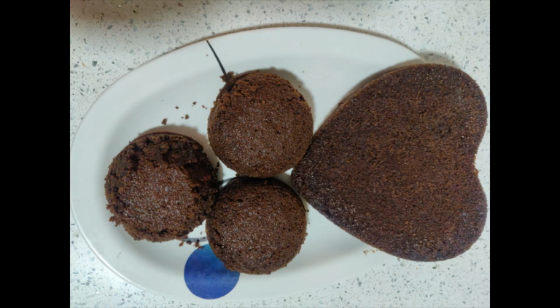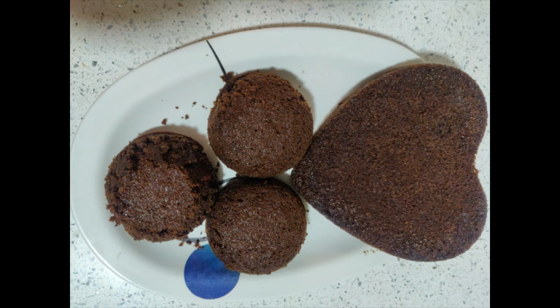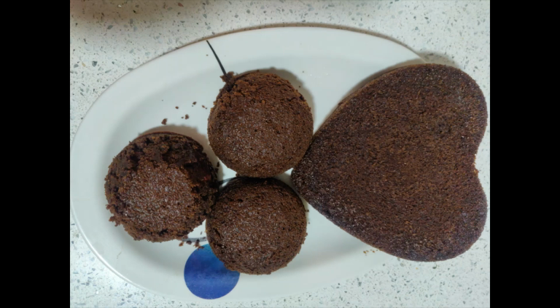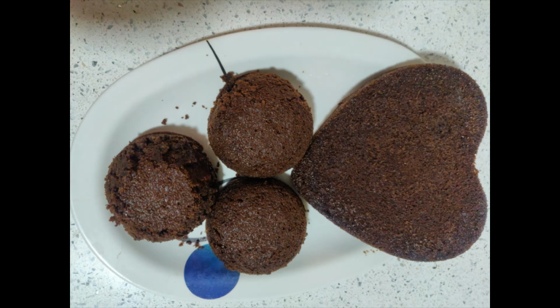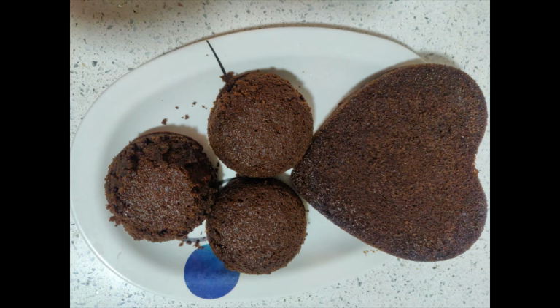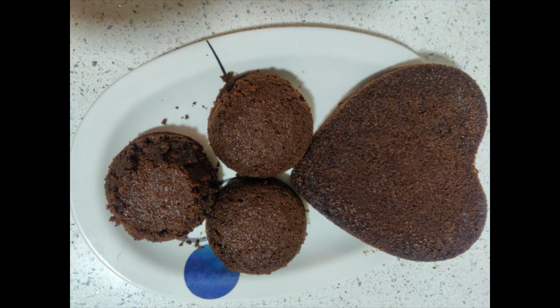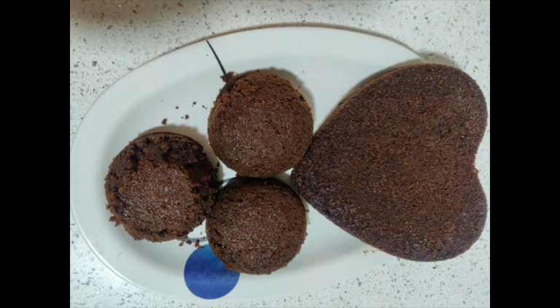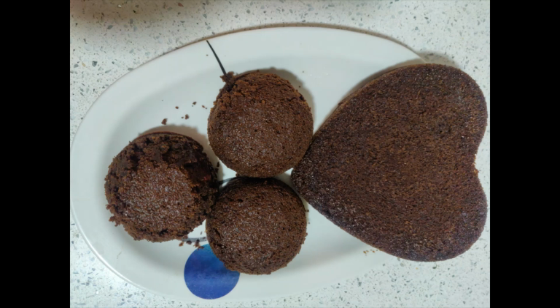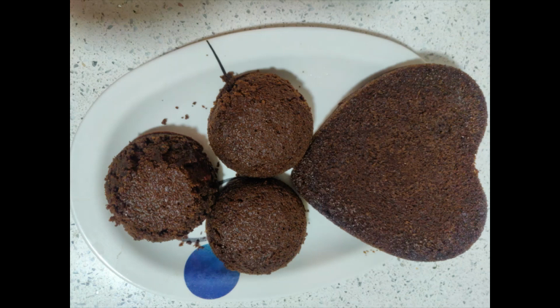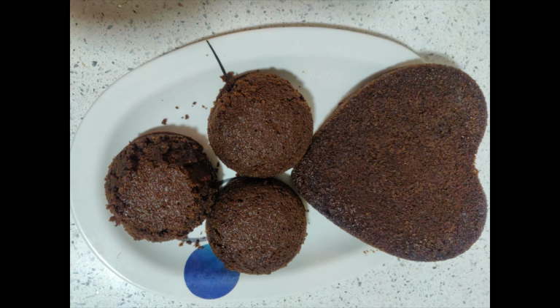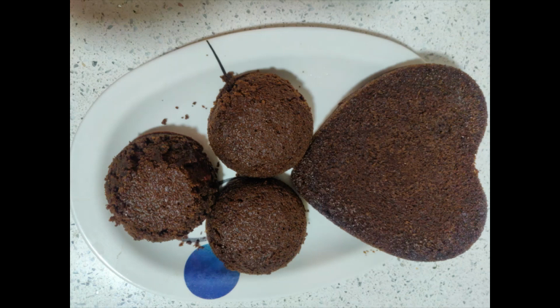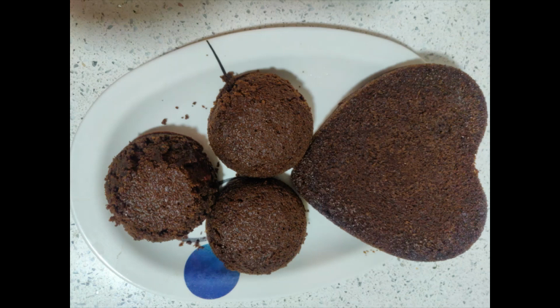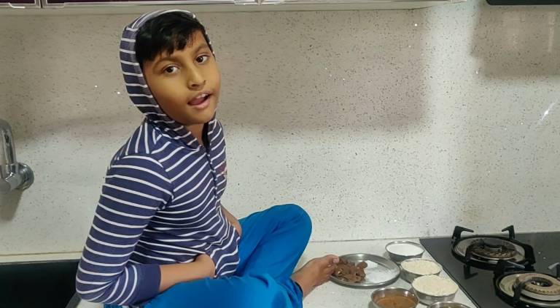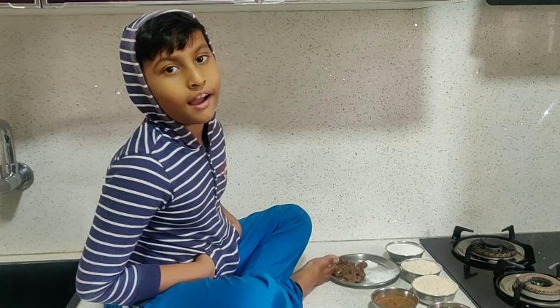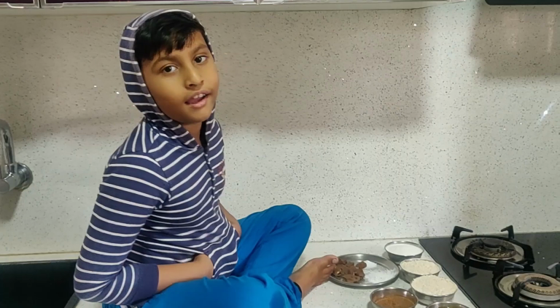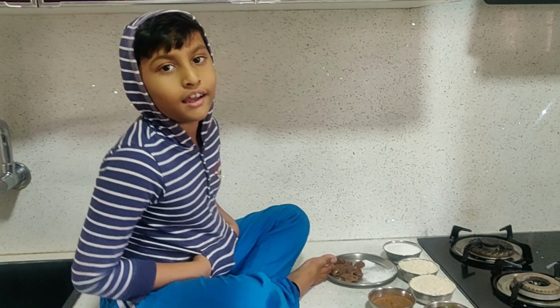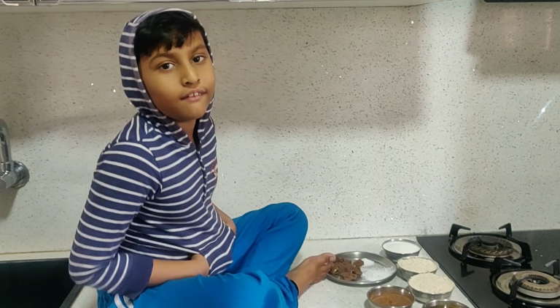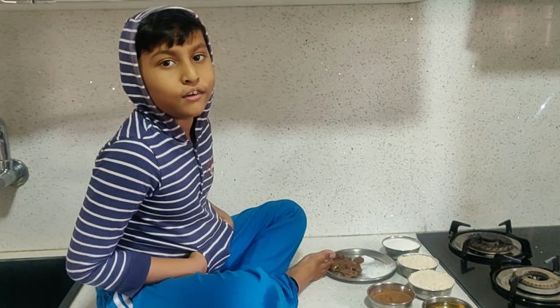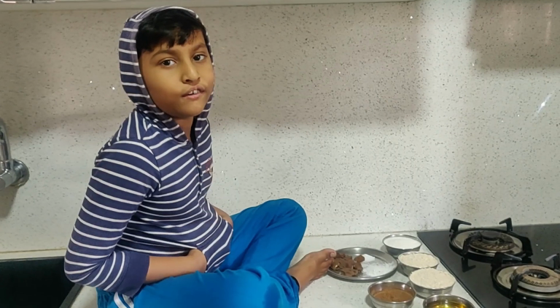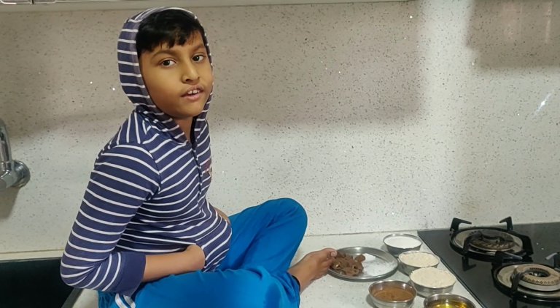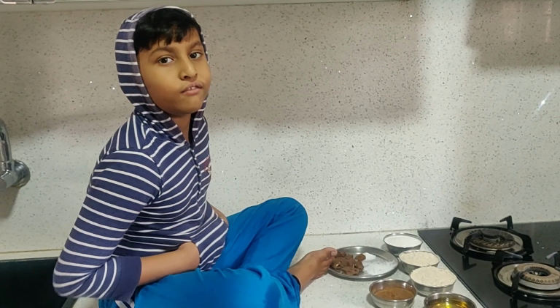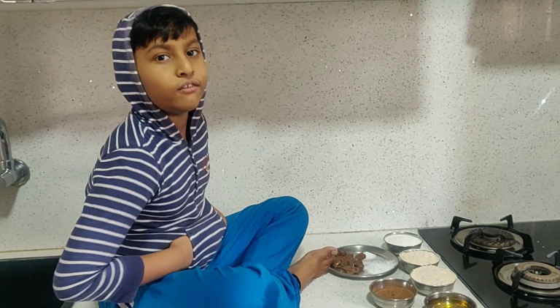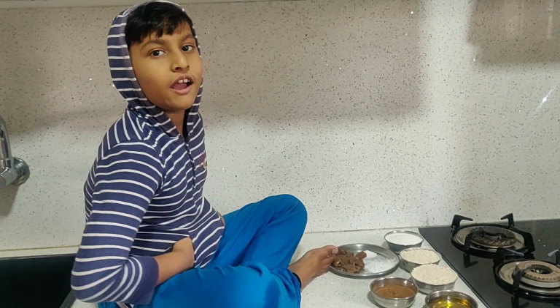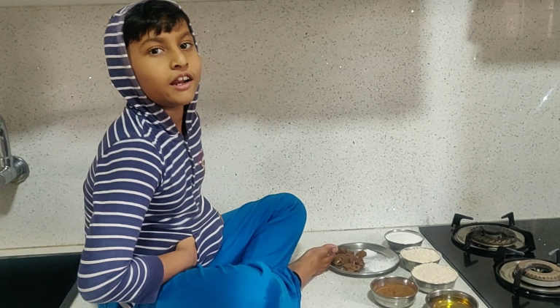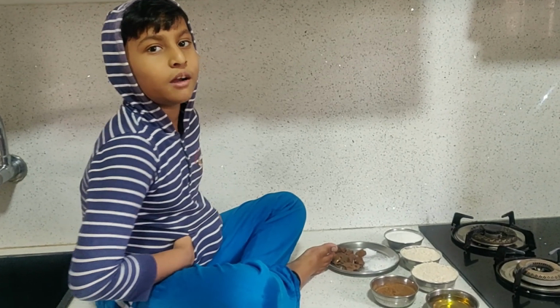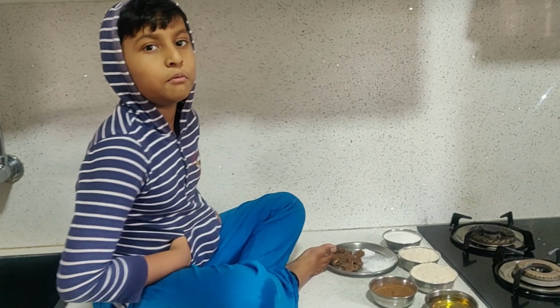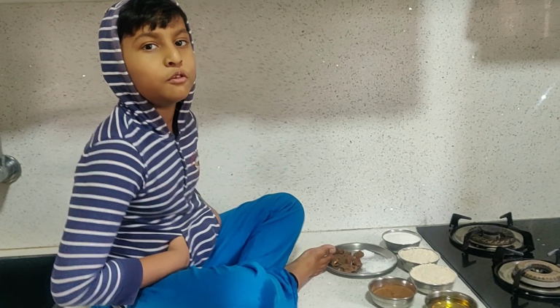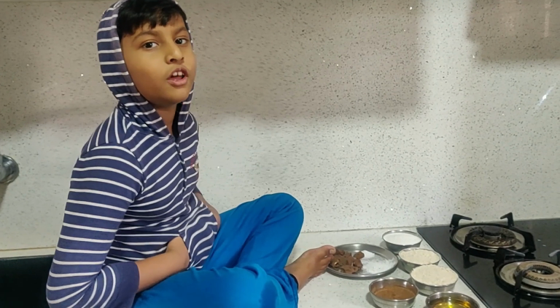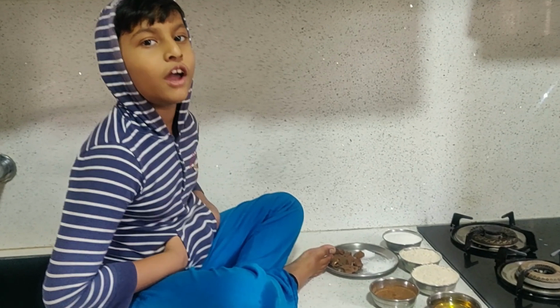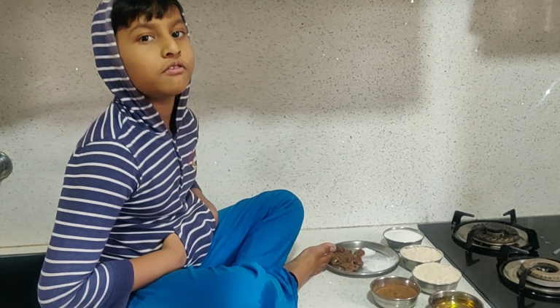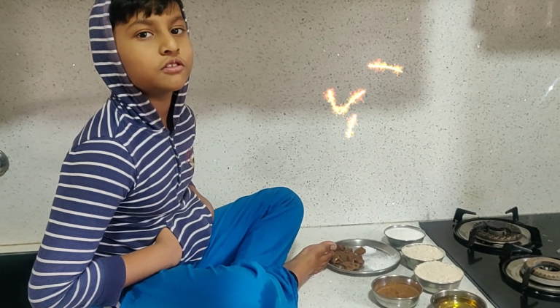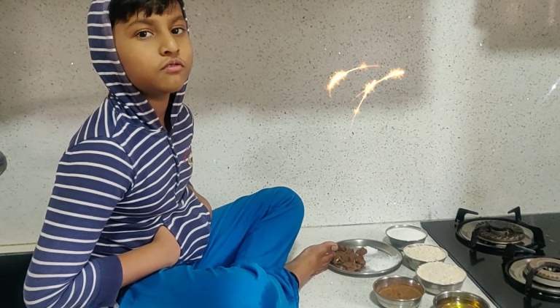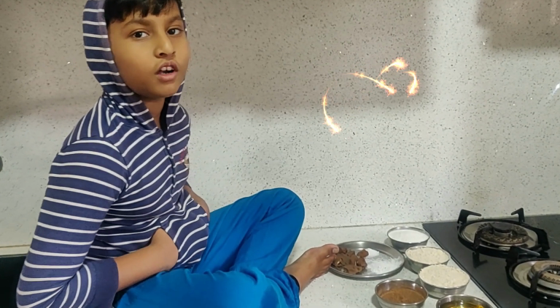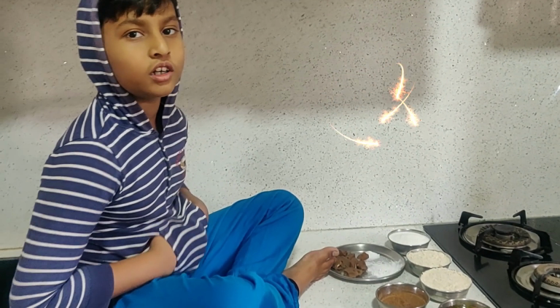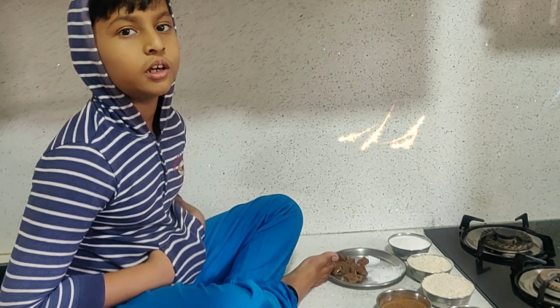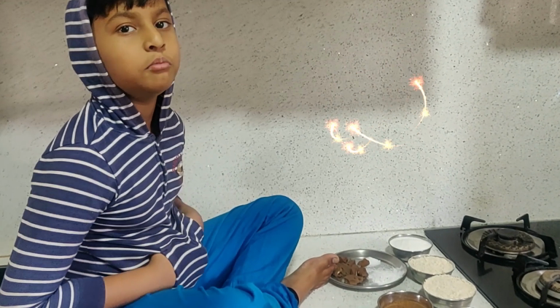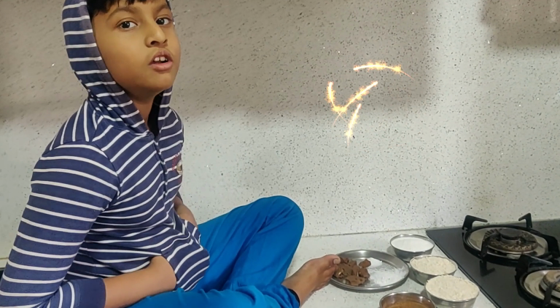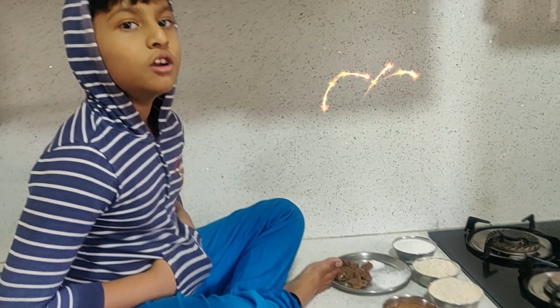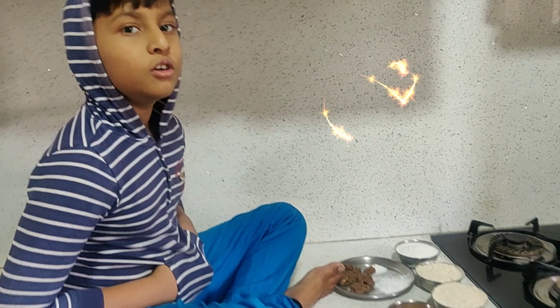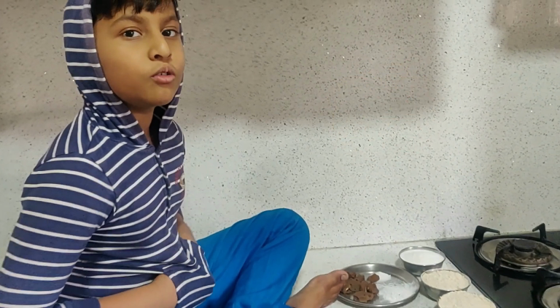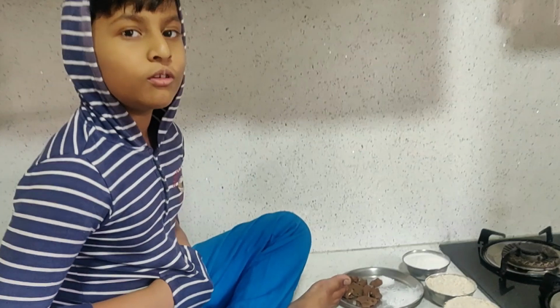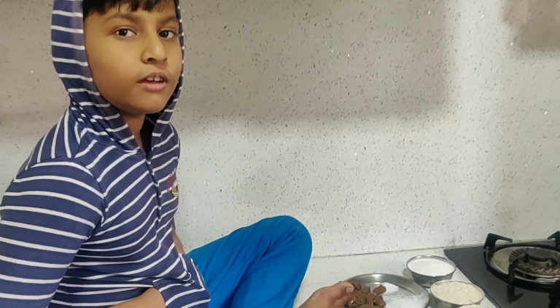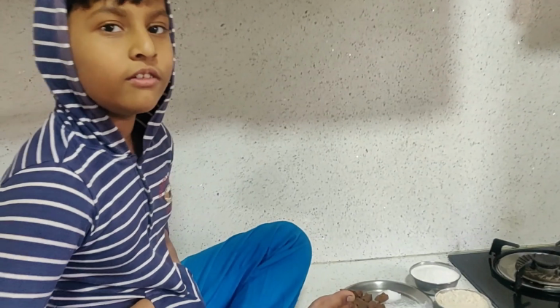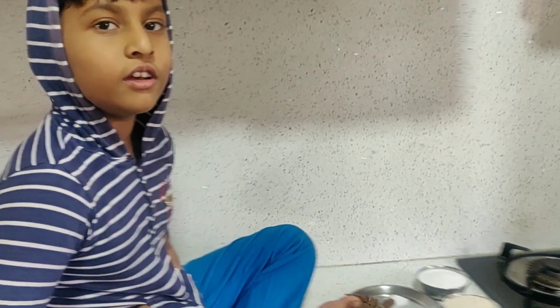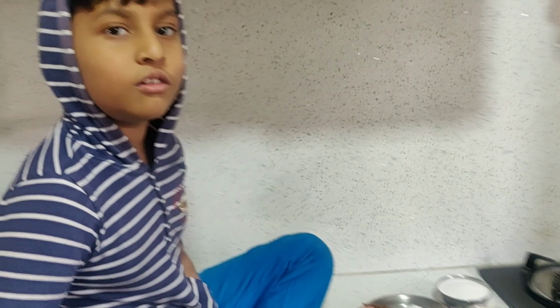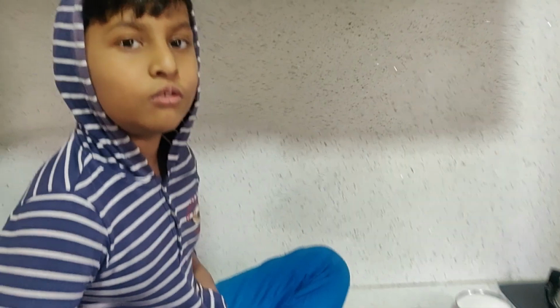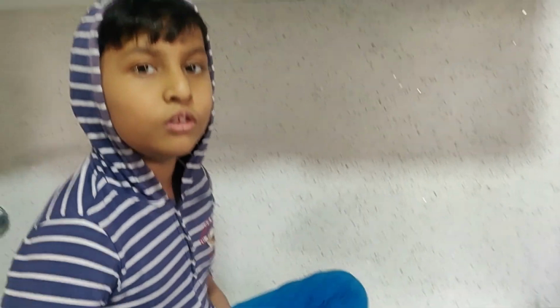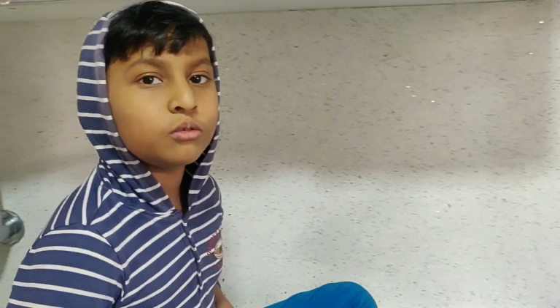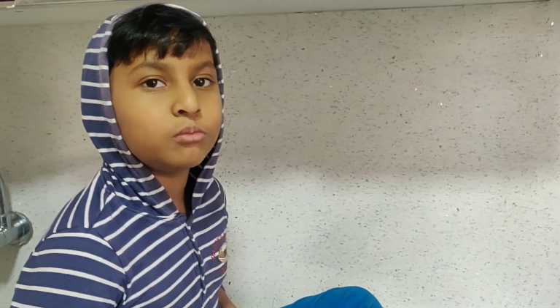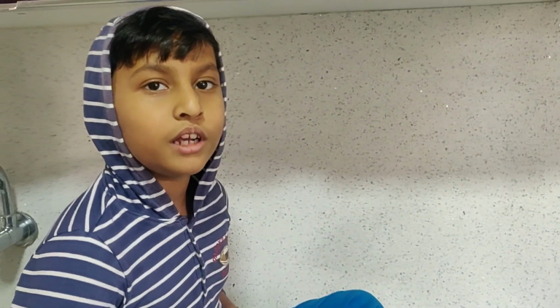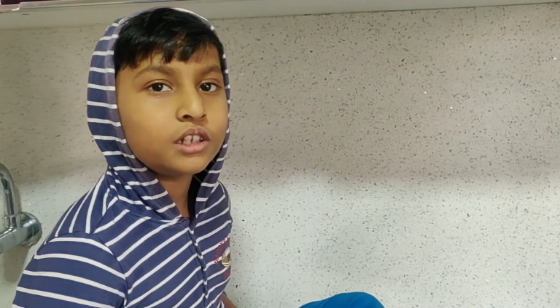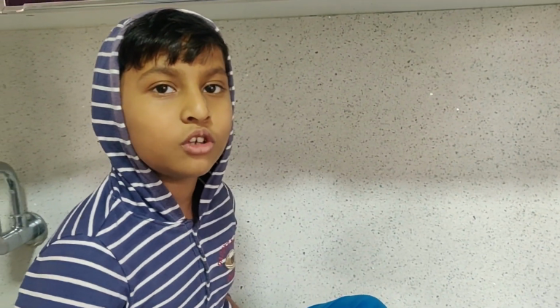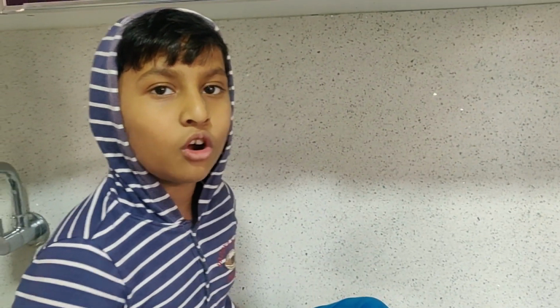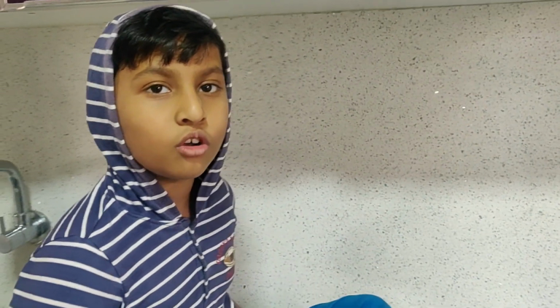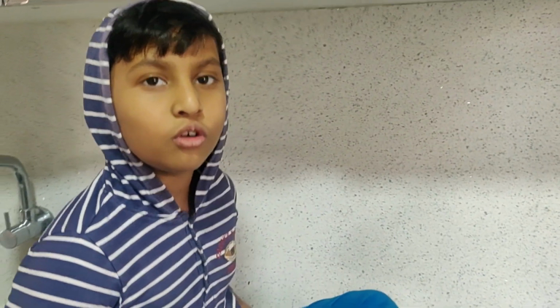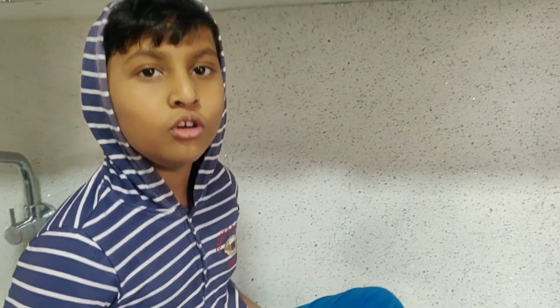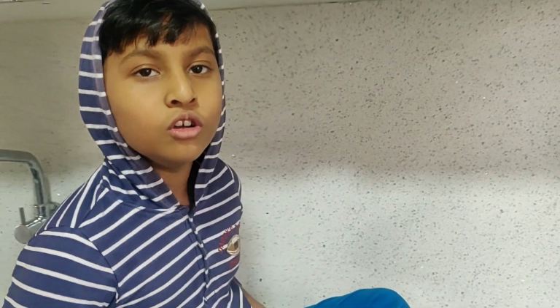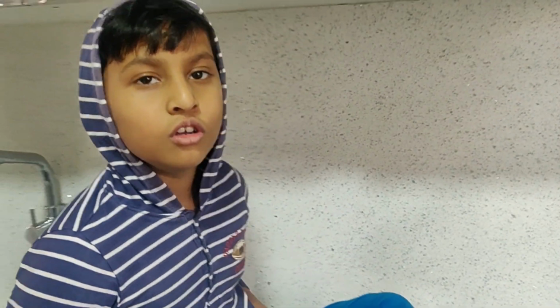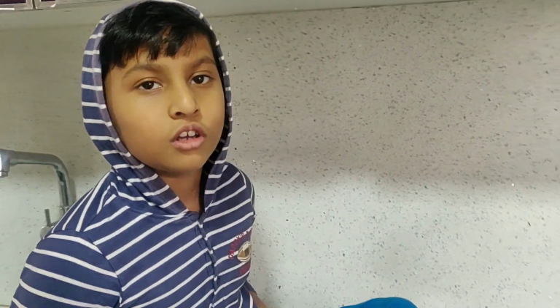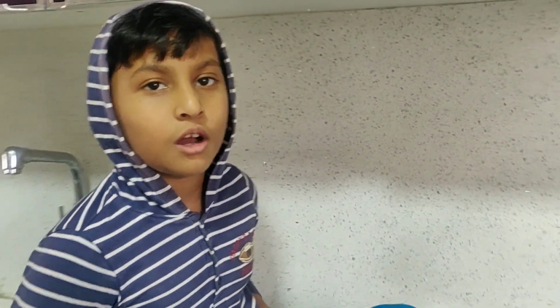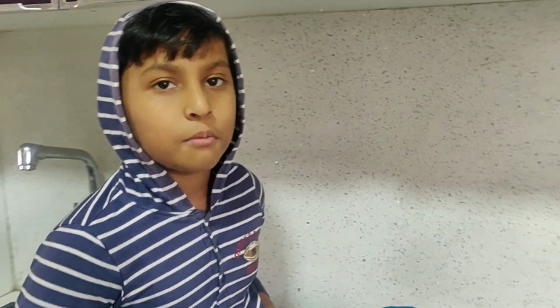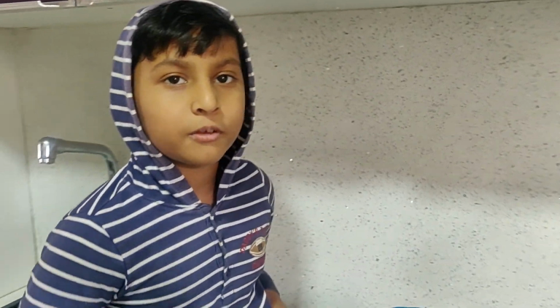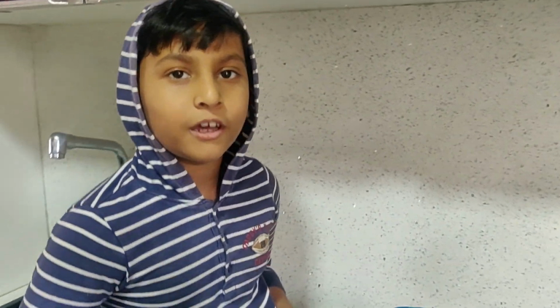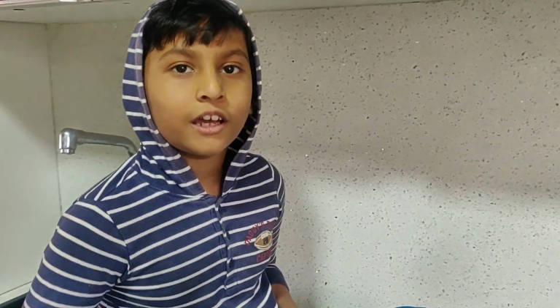Hi everyone, welcome to Diabetes Welcome. Today we are going to make chocolate cupcakes.